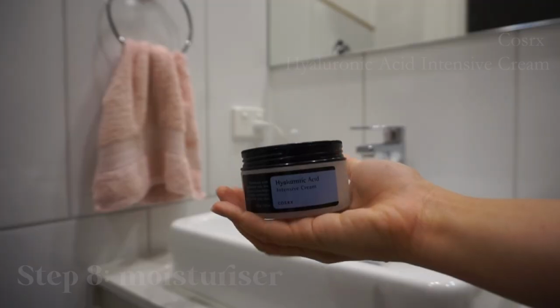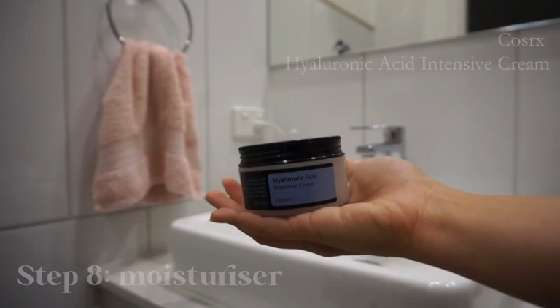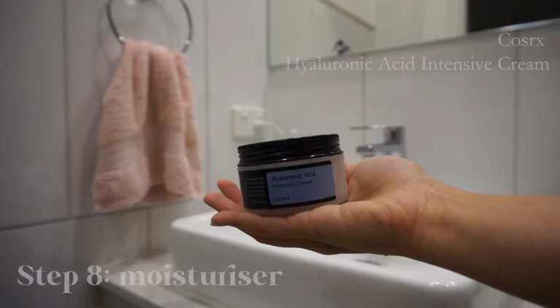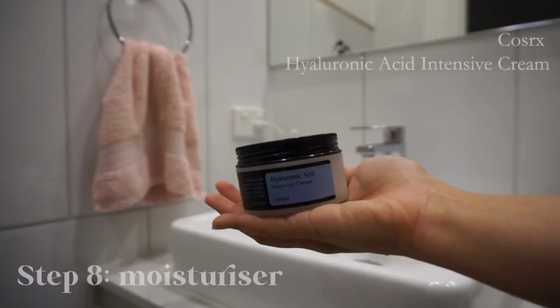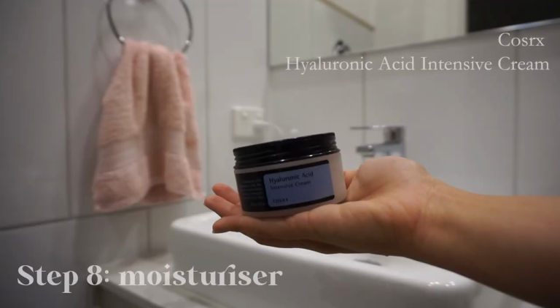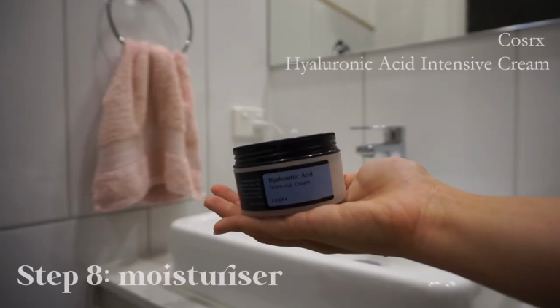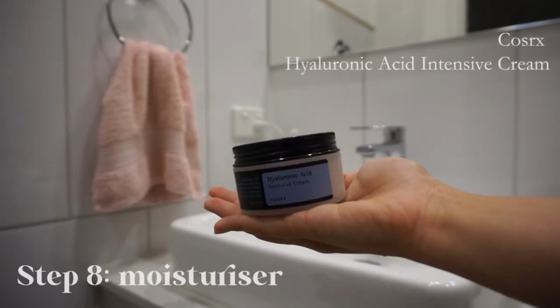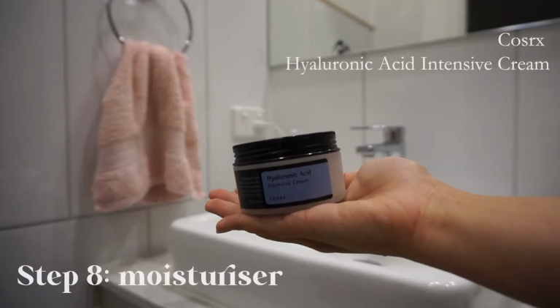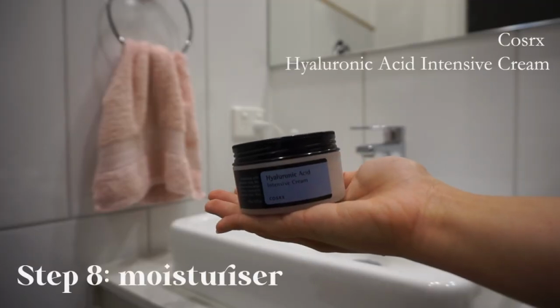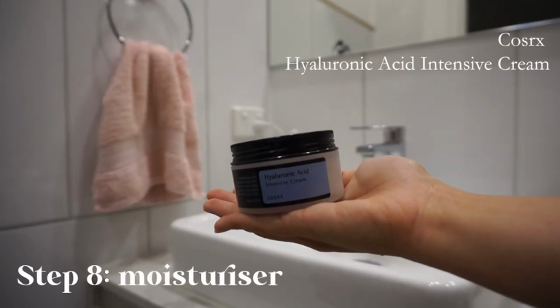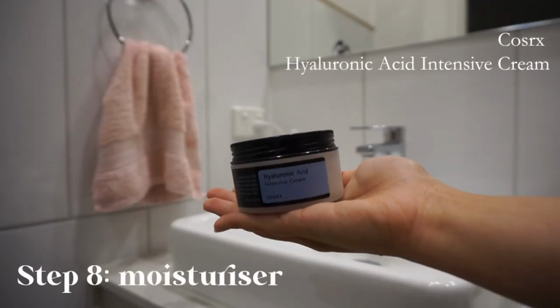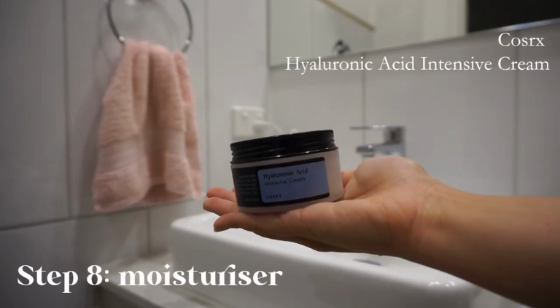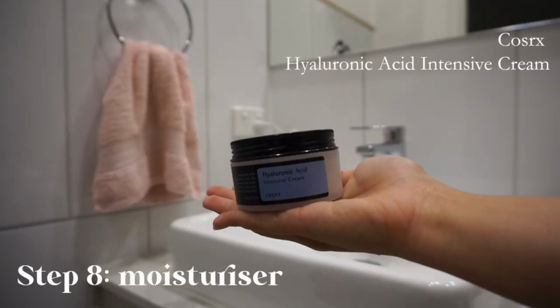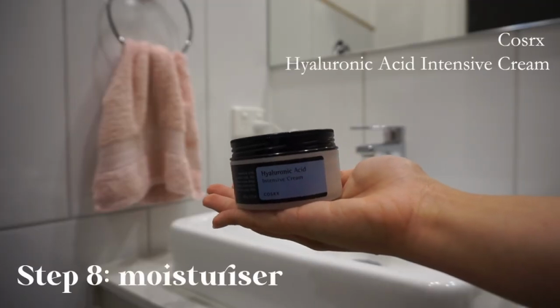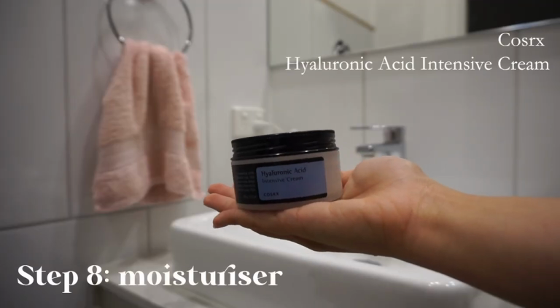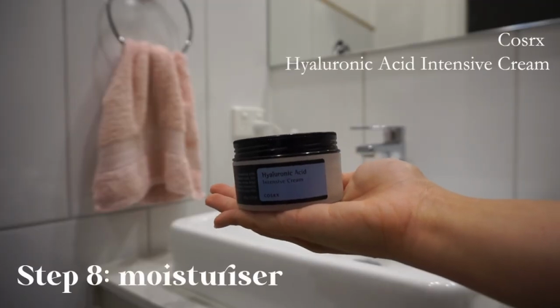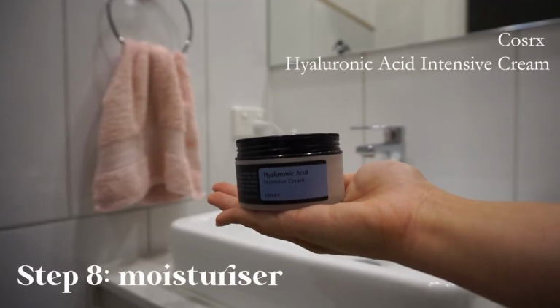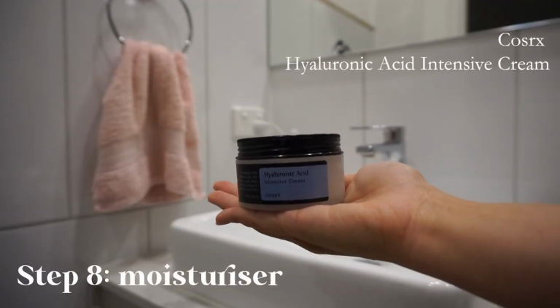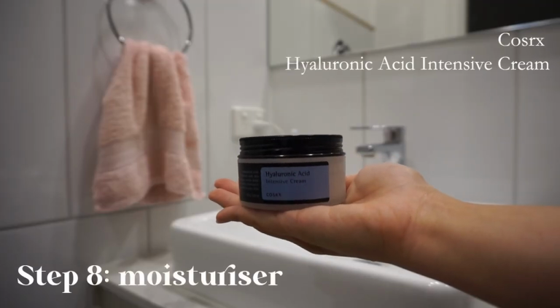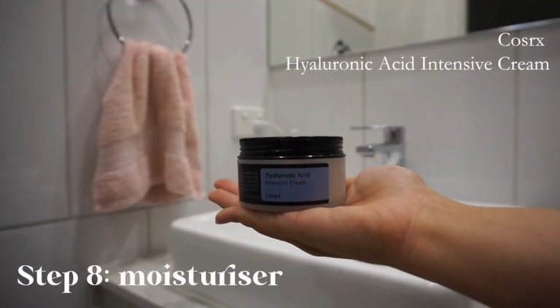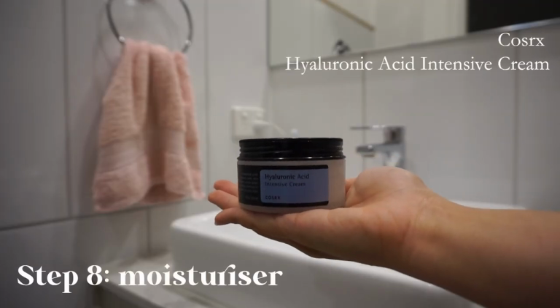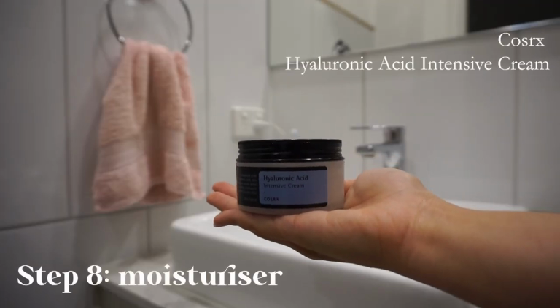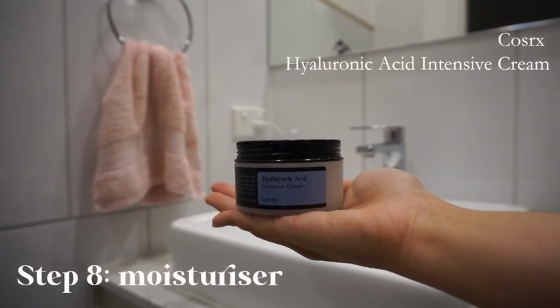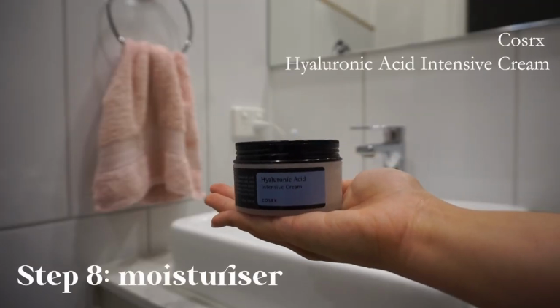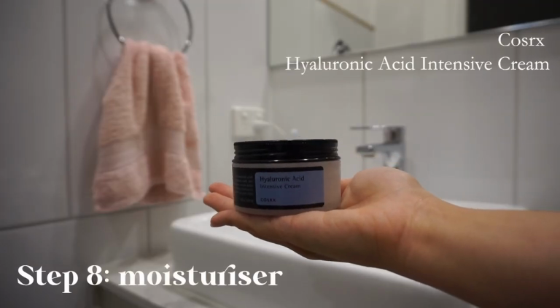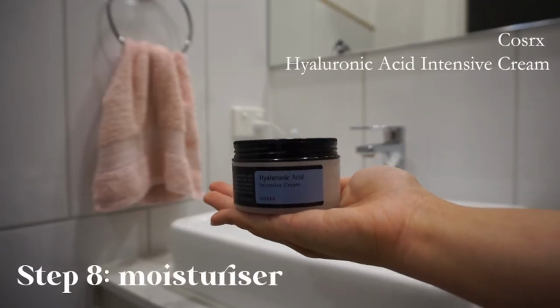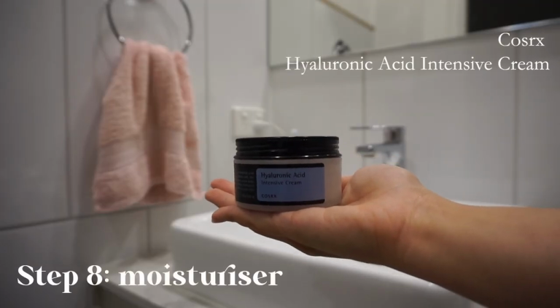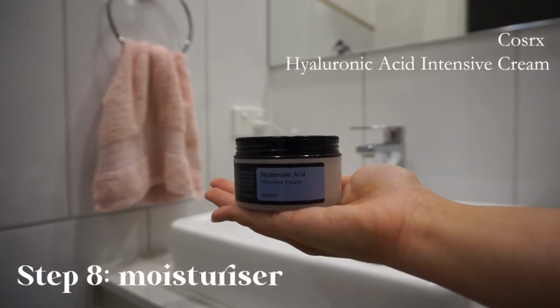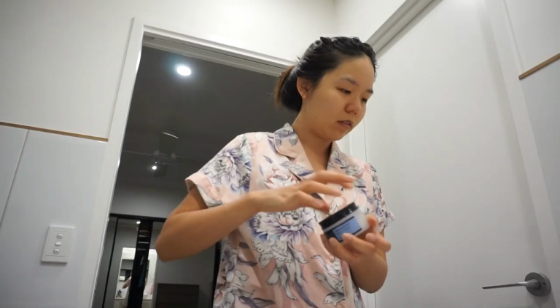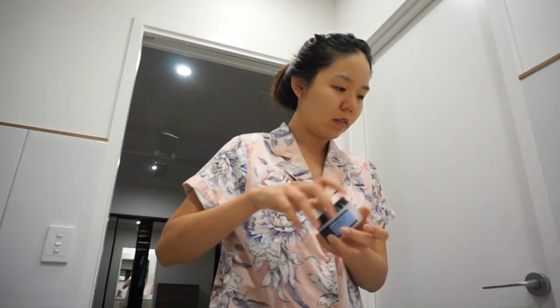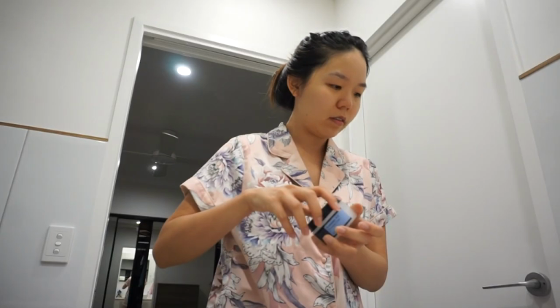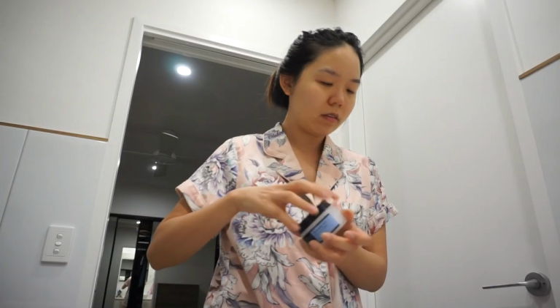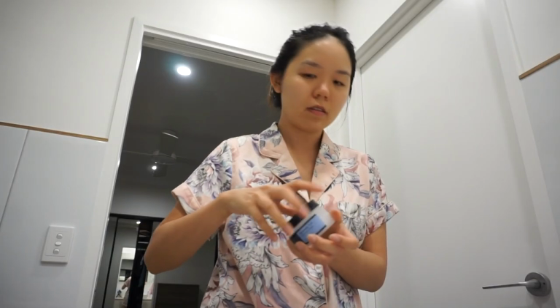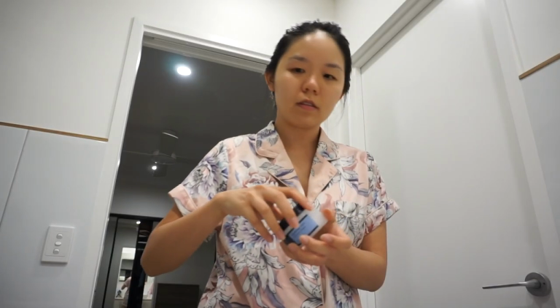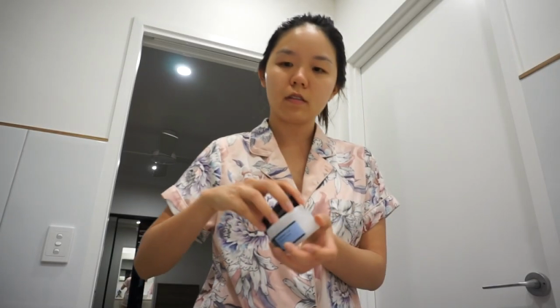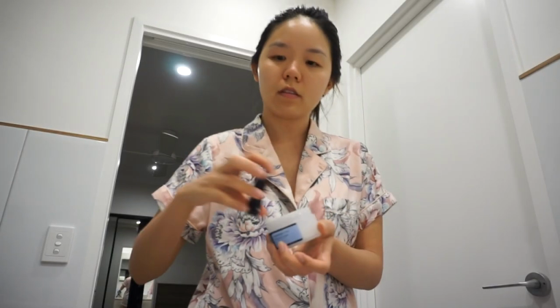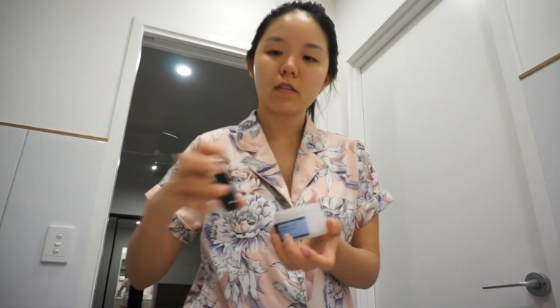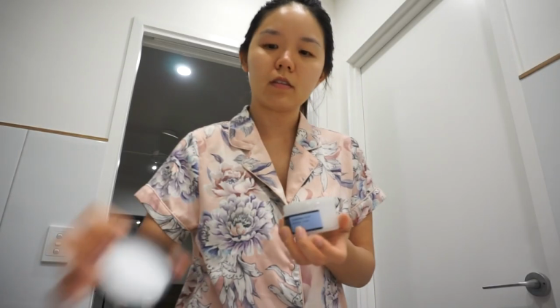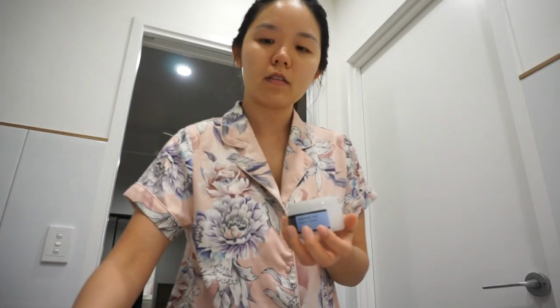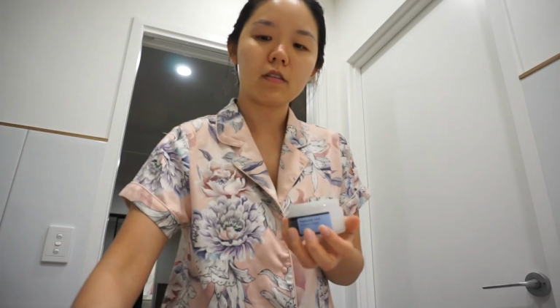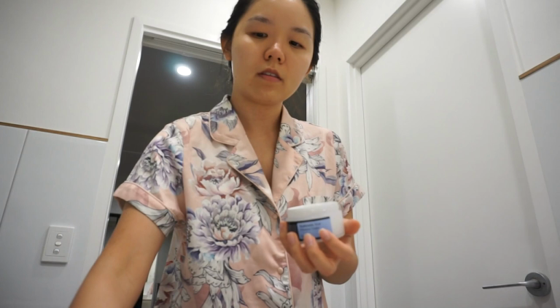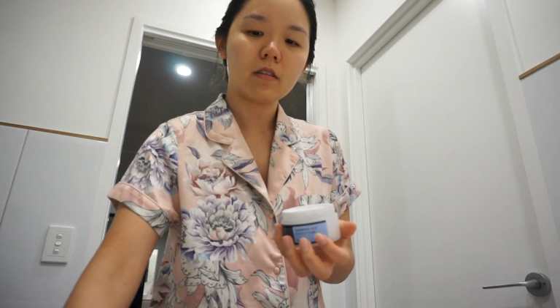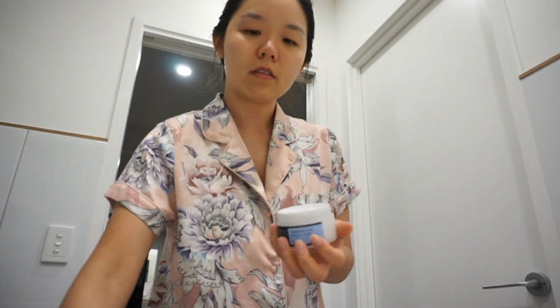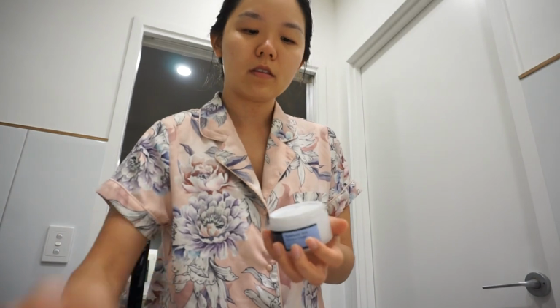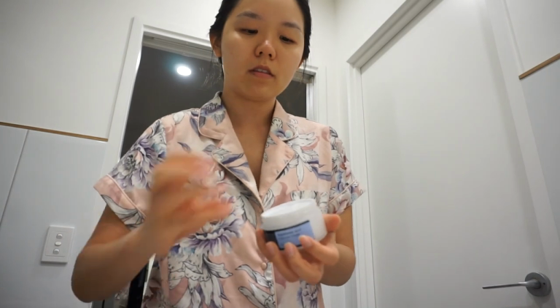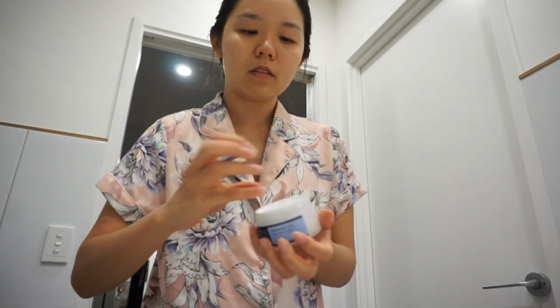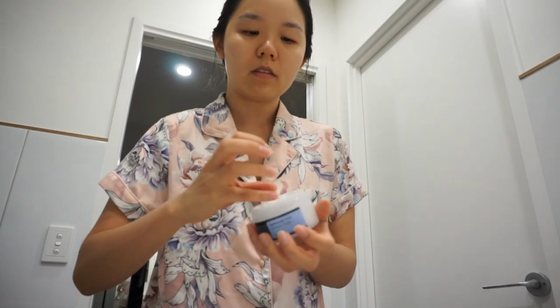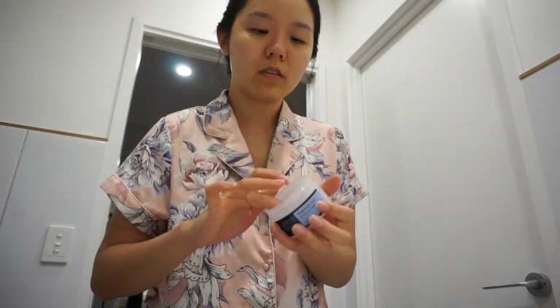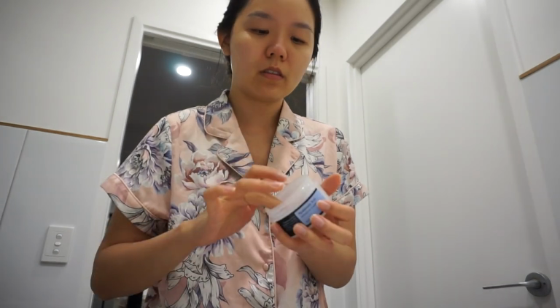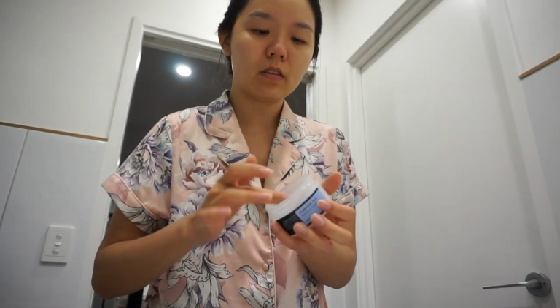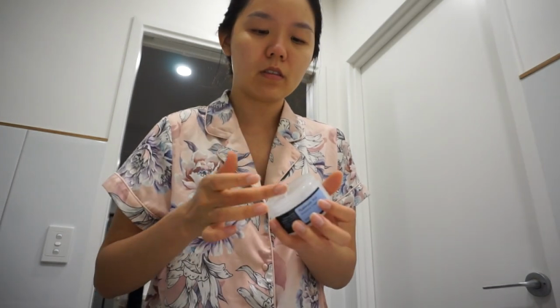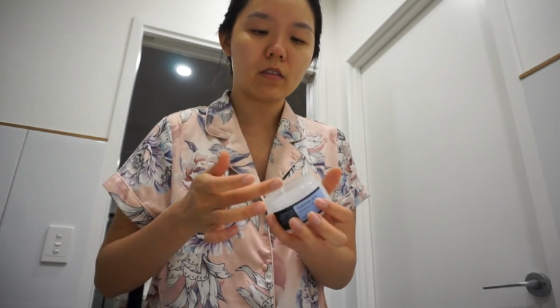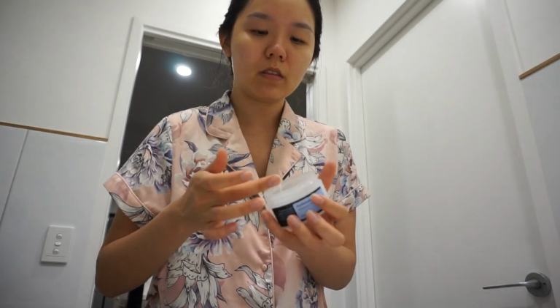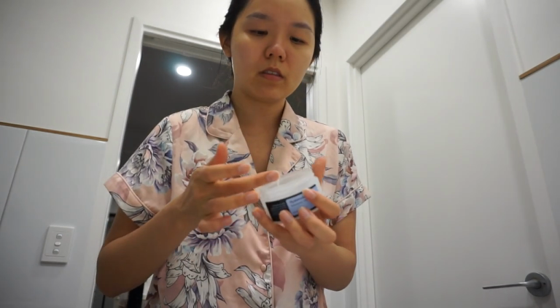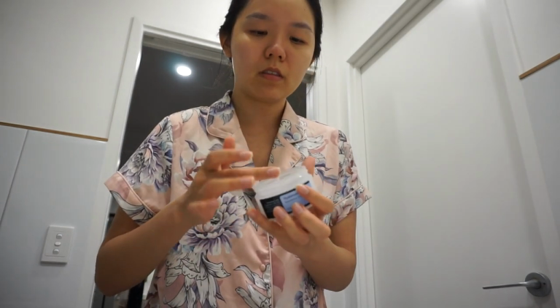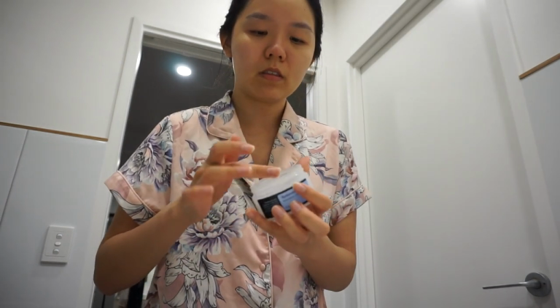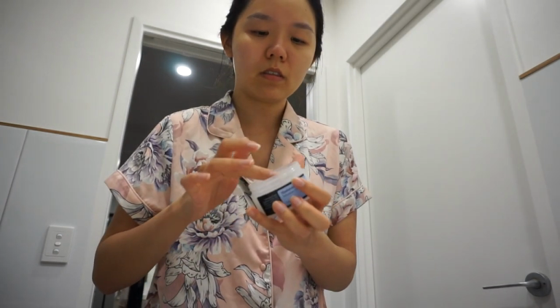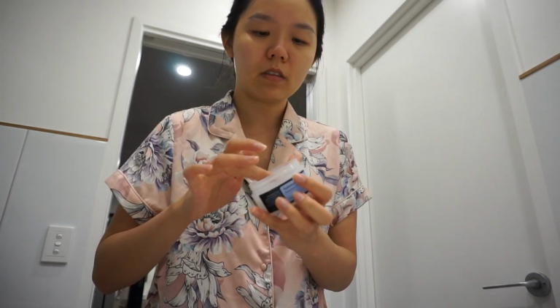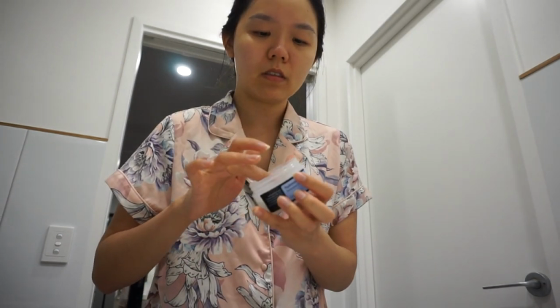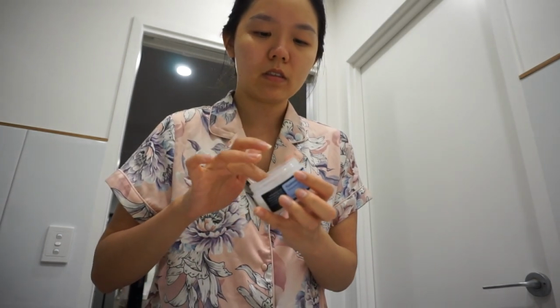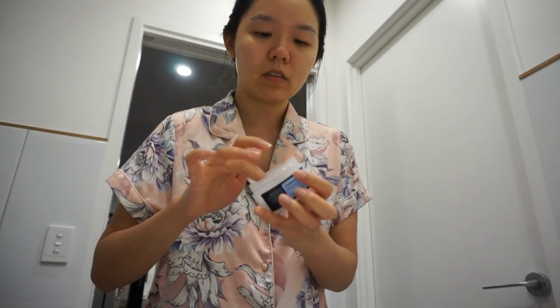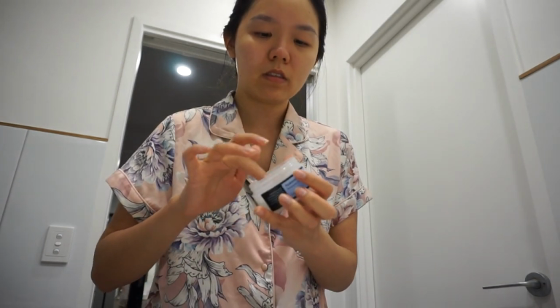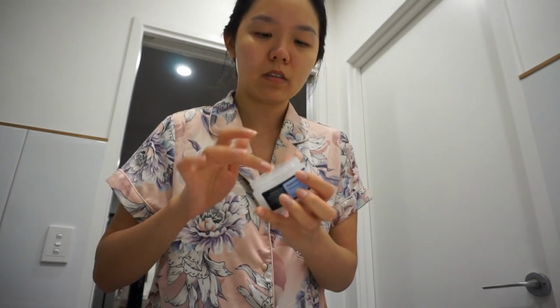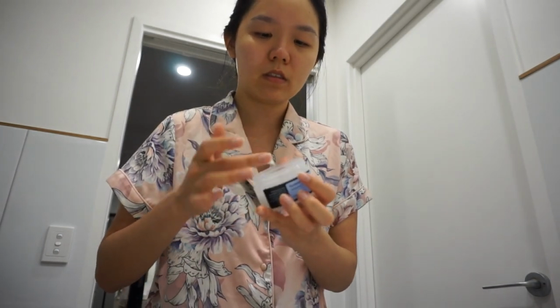For moisturiser, I use the COSRX Hyaluronic Acid Intensive Cream, which is very moisturising.